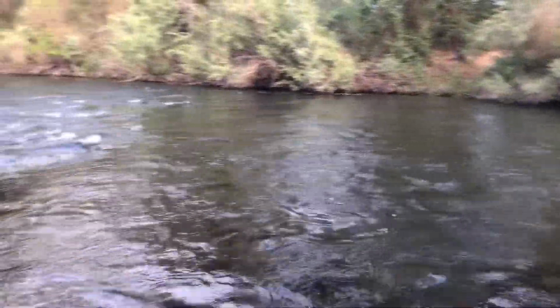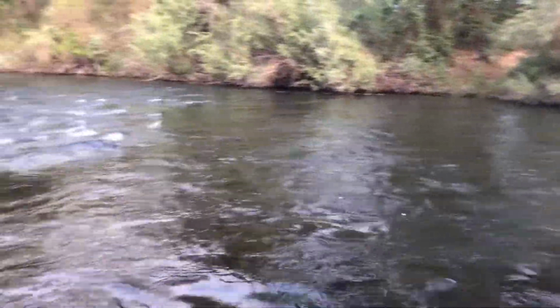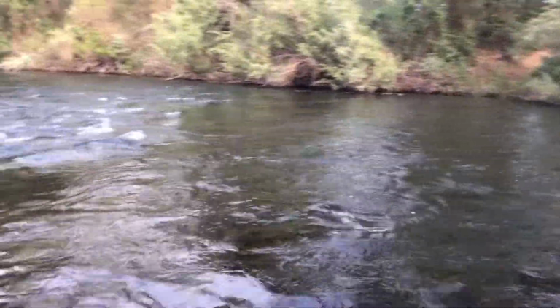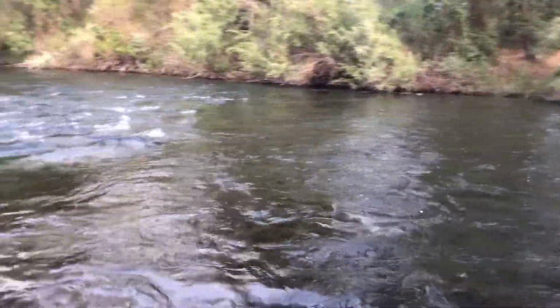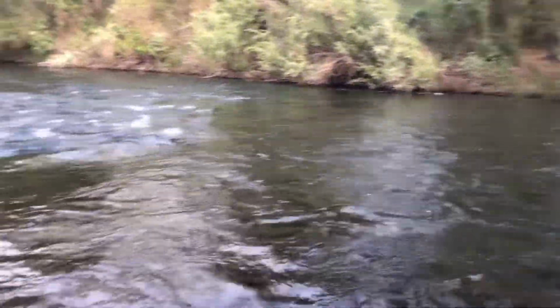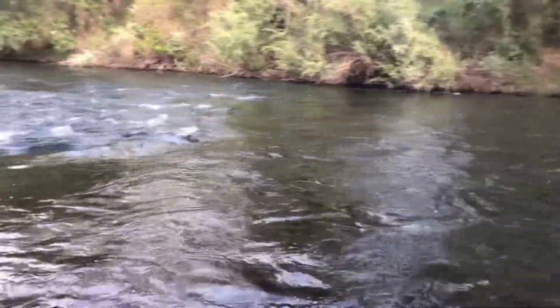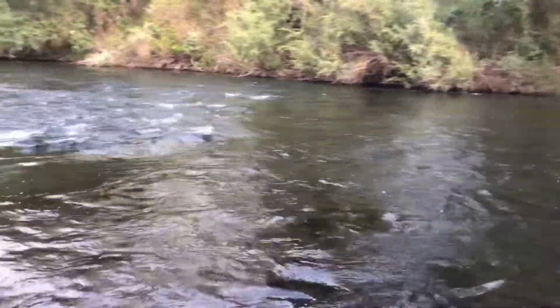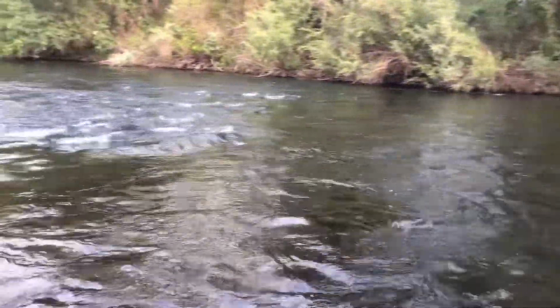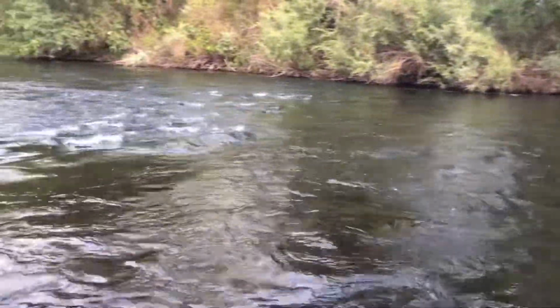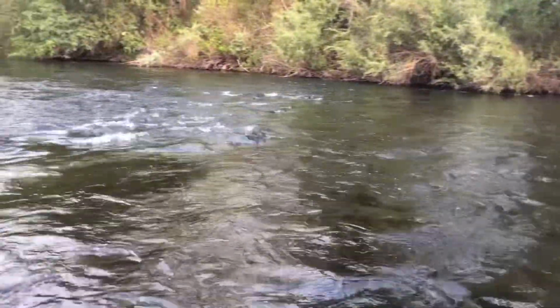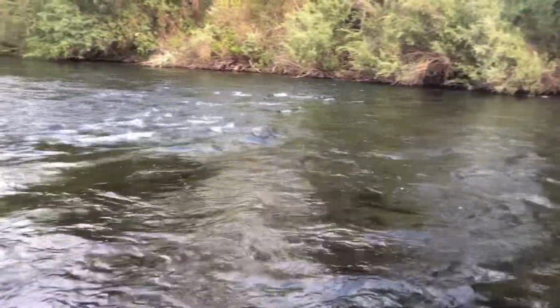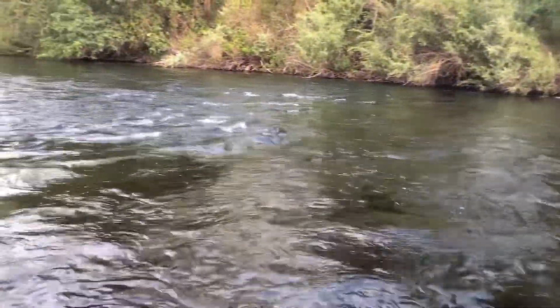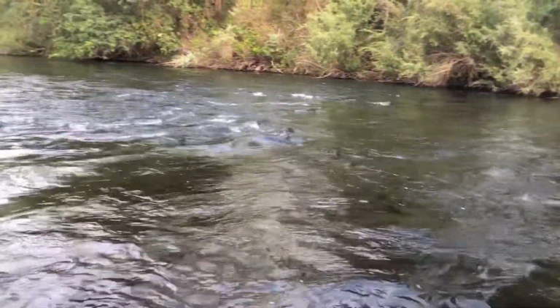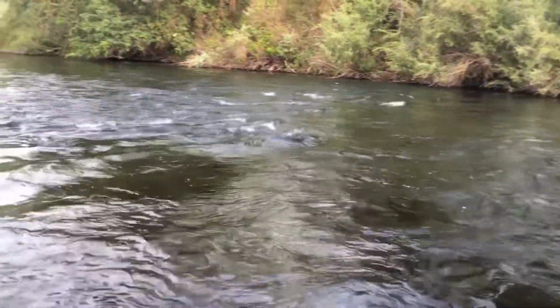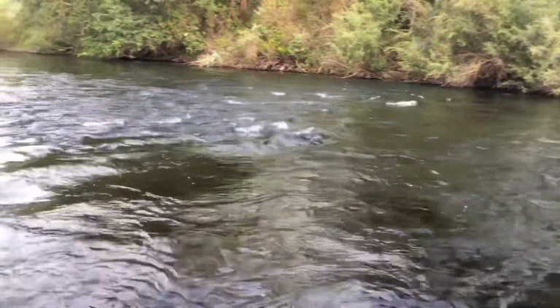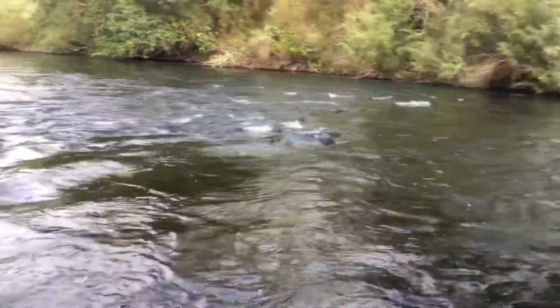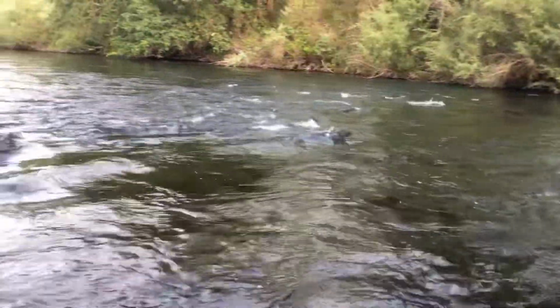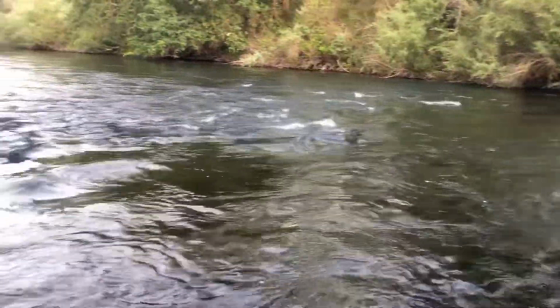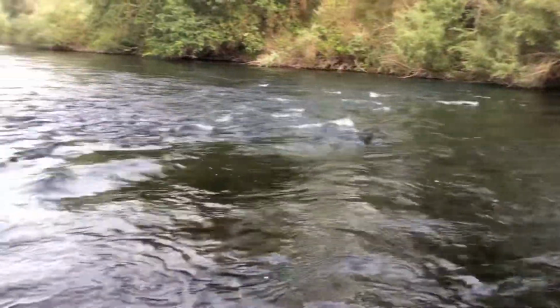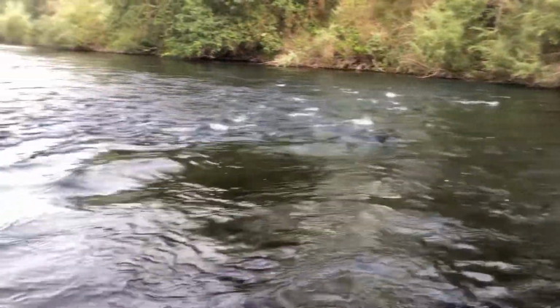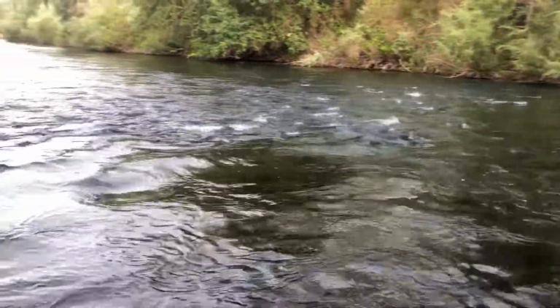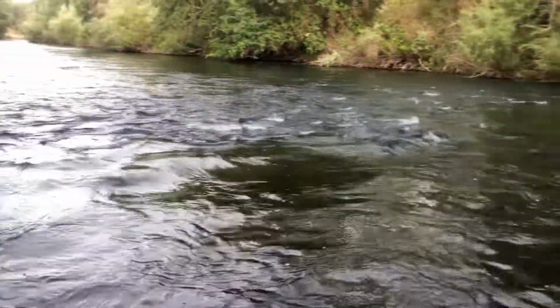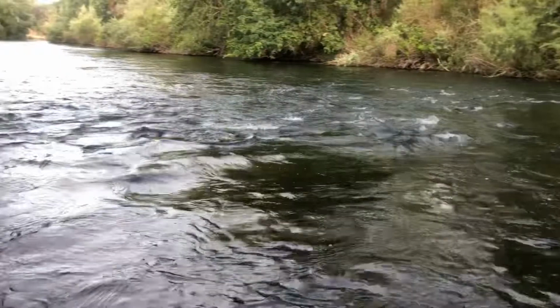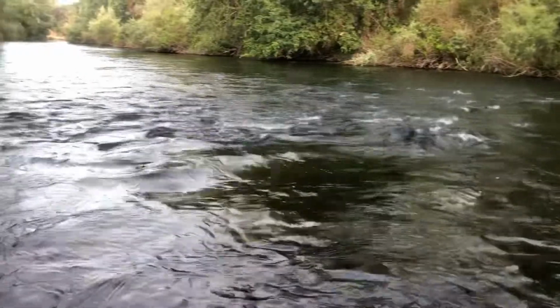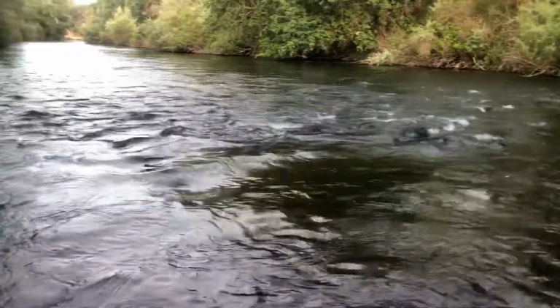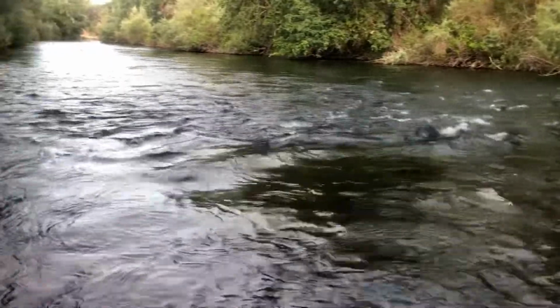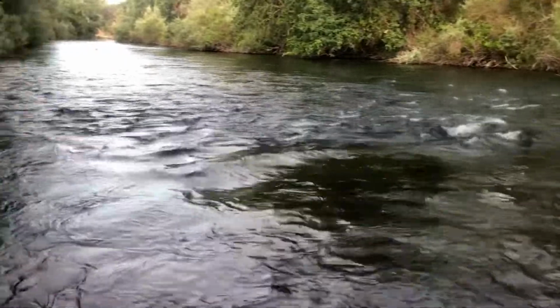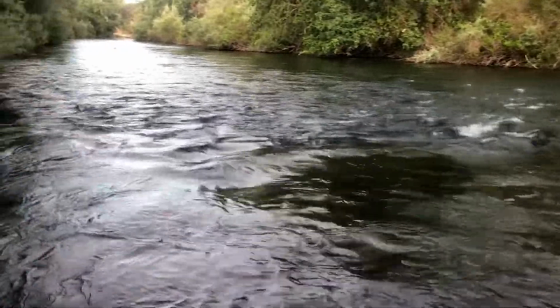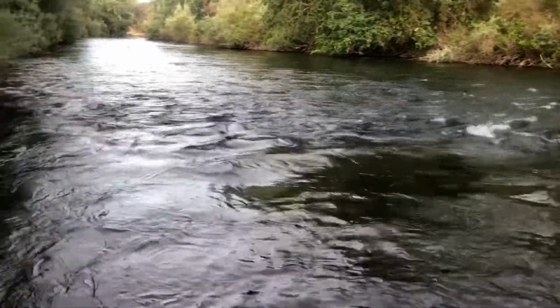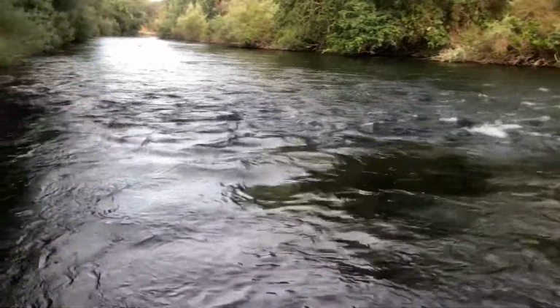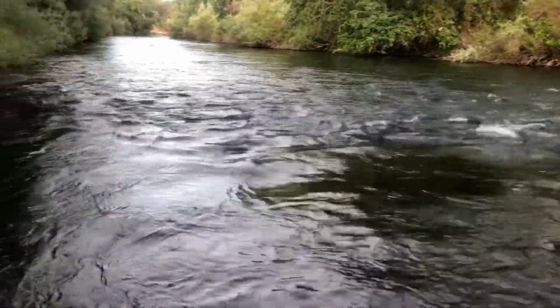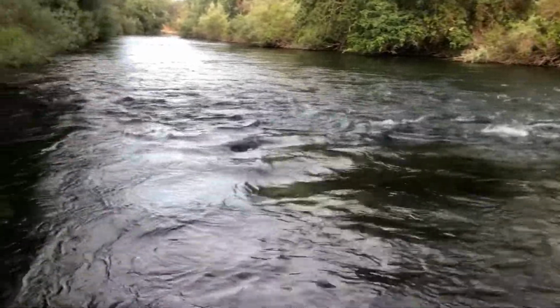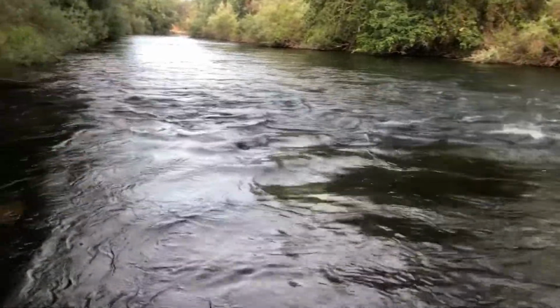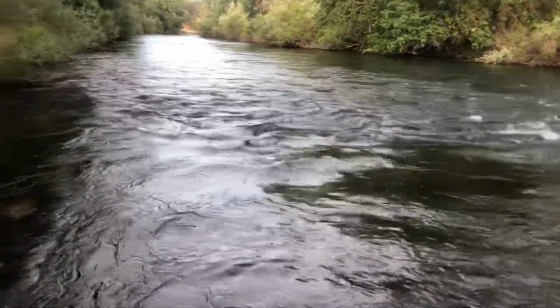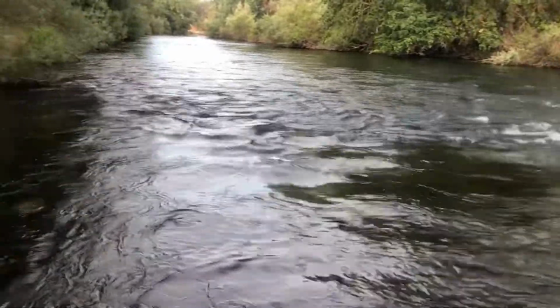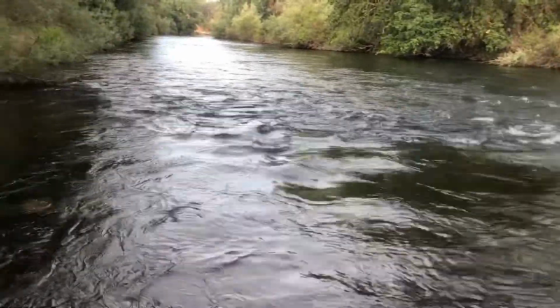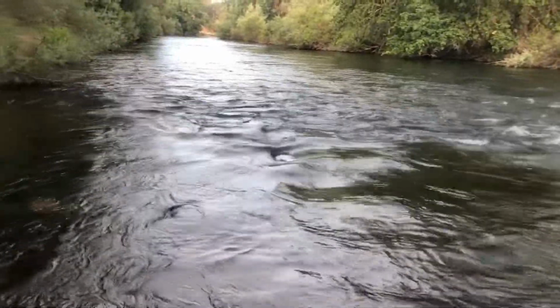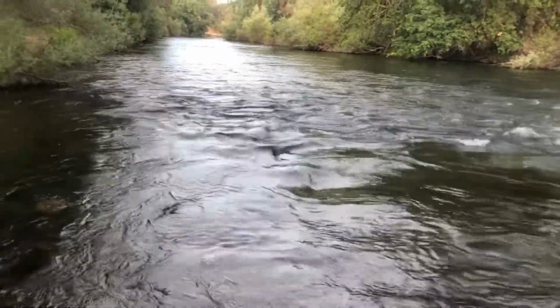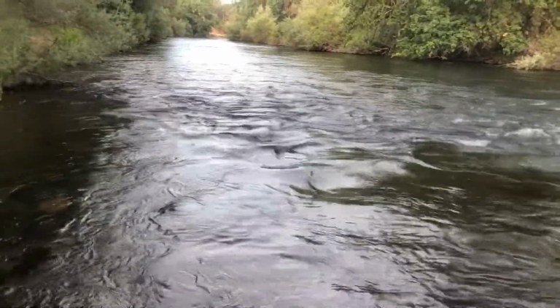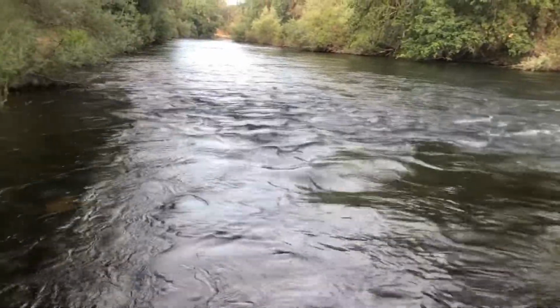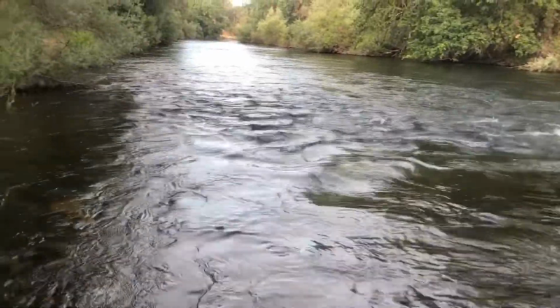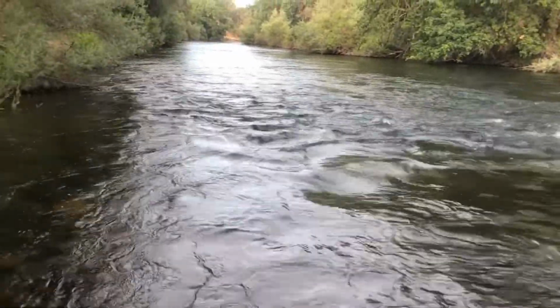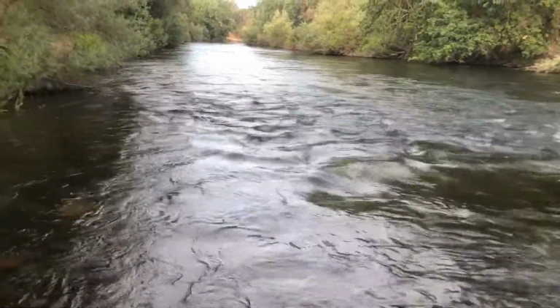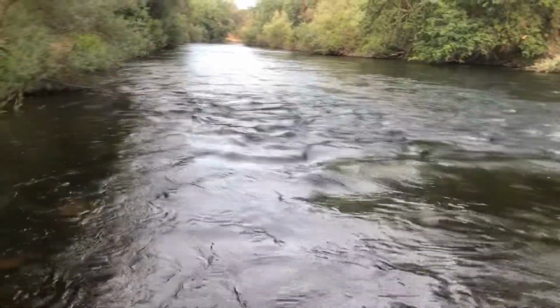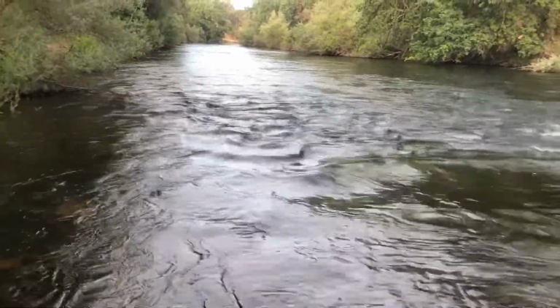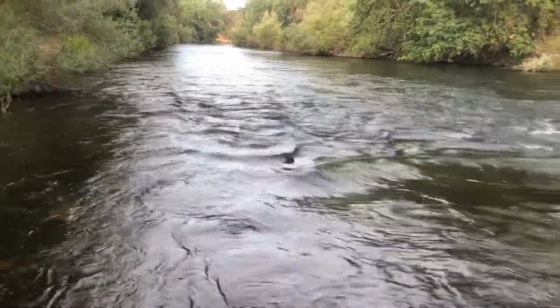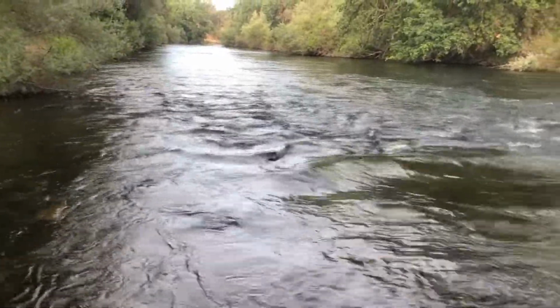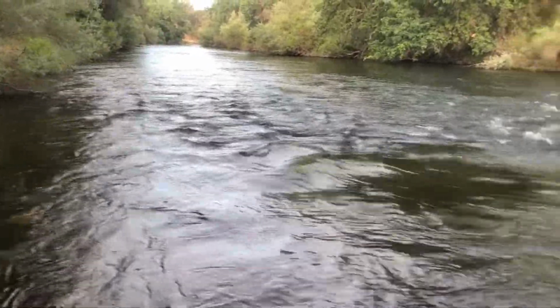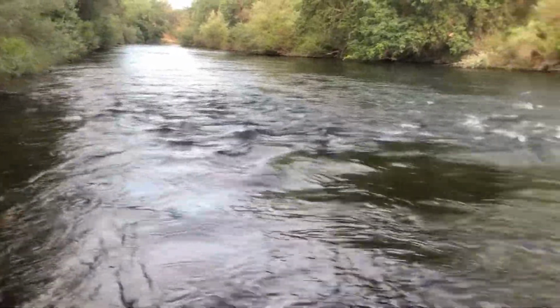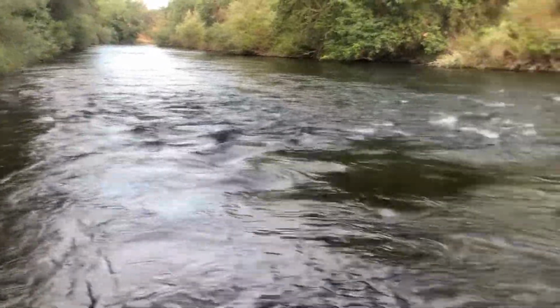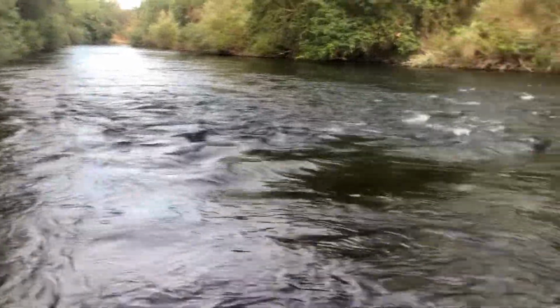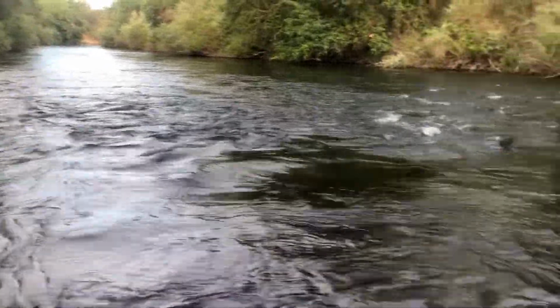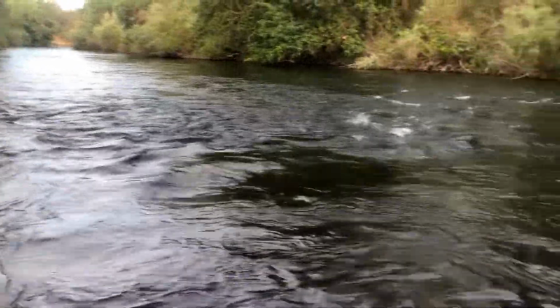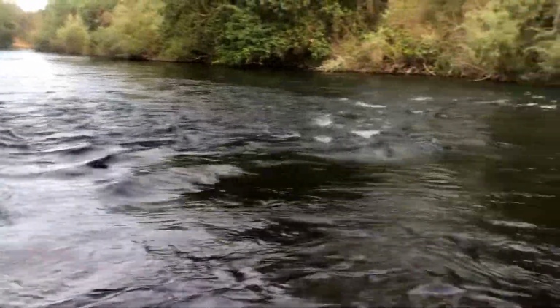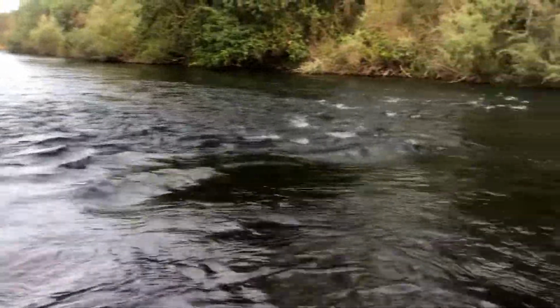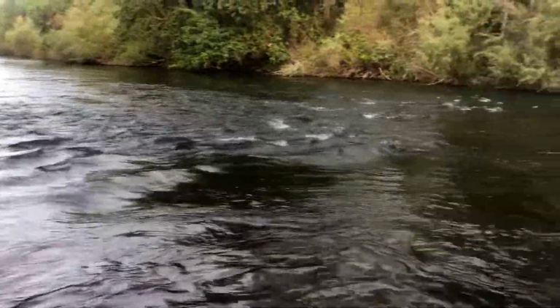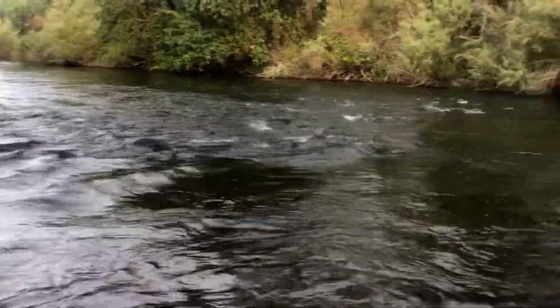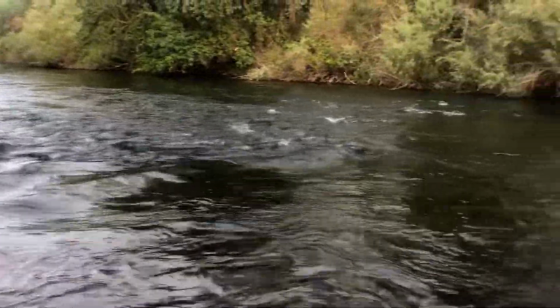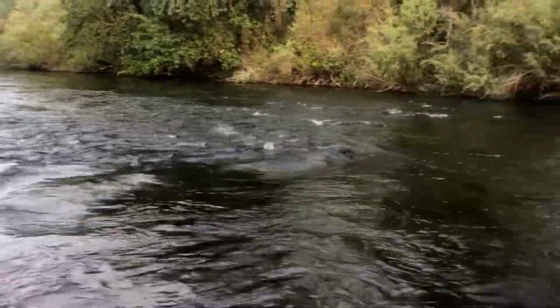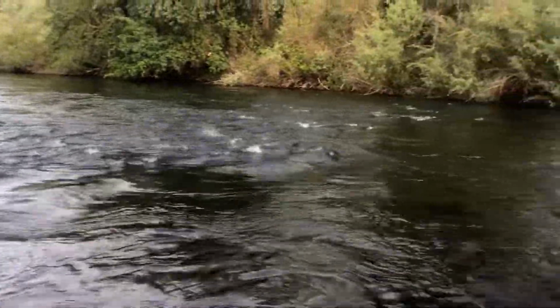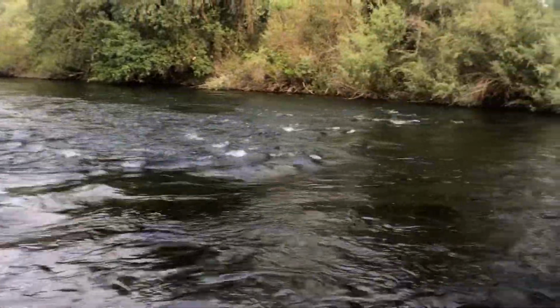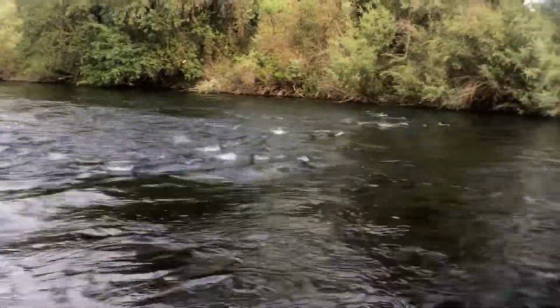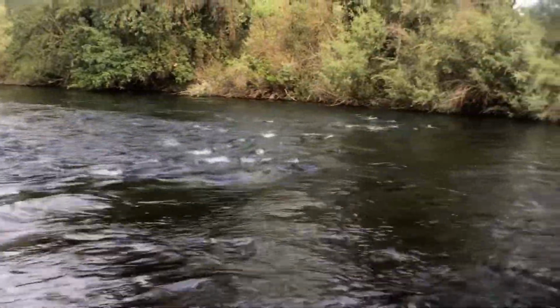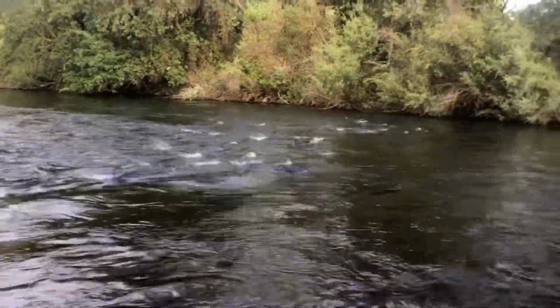A little bit of drop down right here, some white water. Maybe something holding up in these rocks. We'll find out.